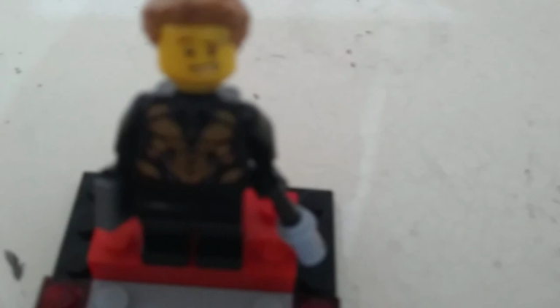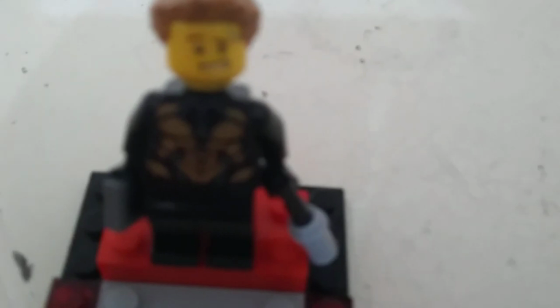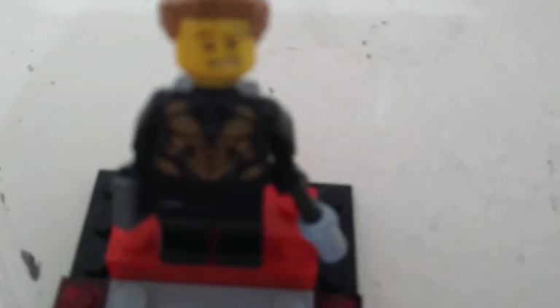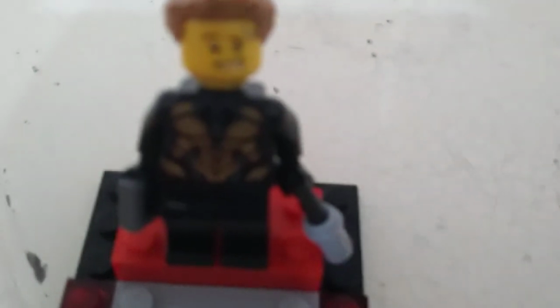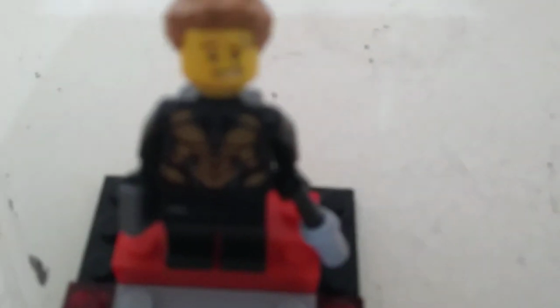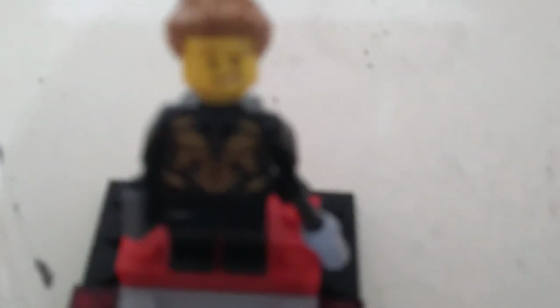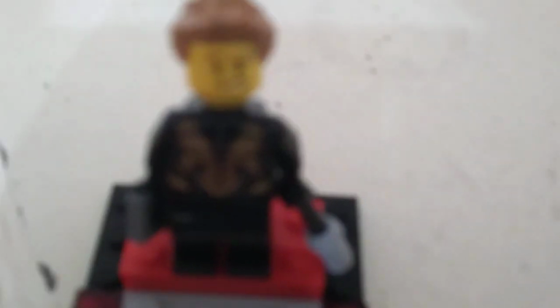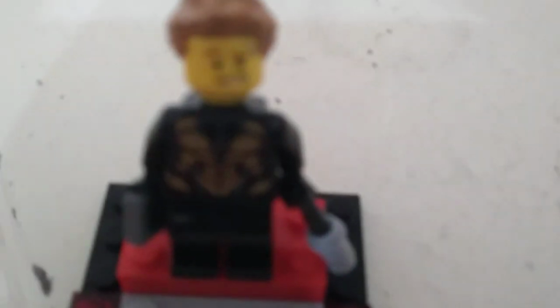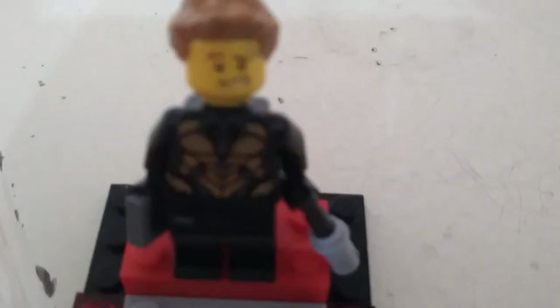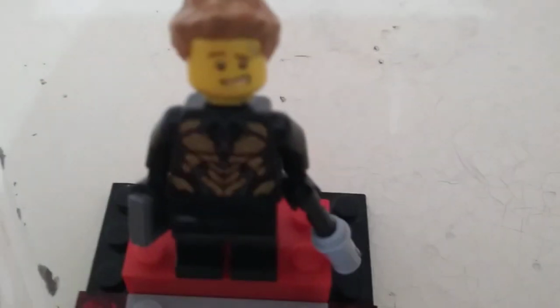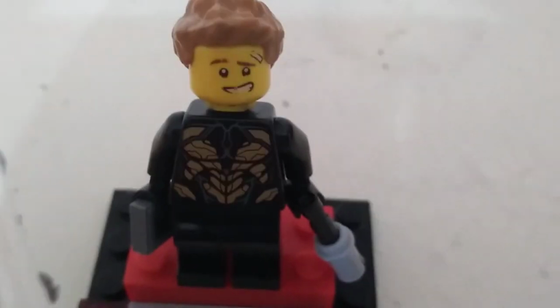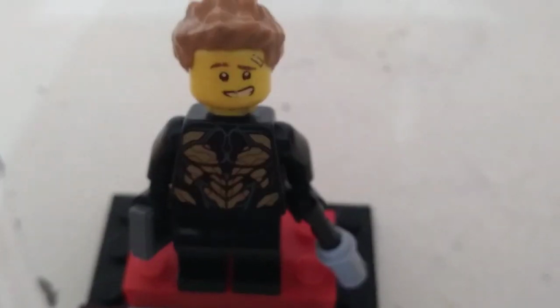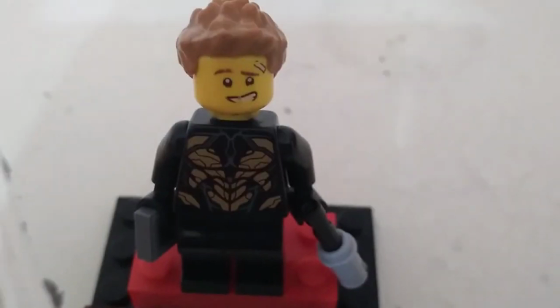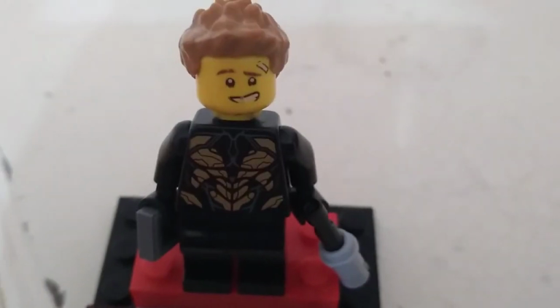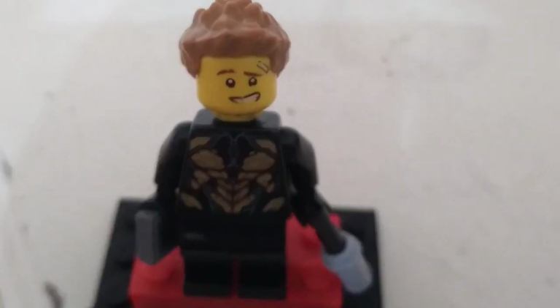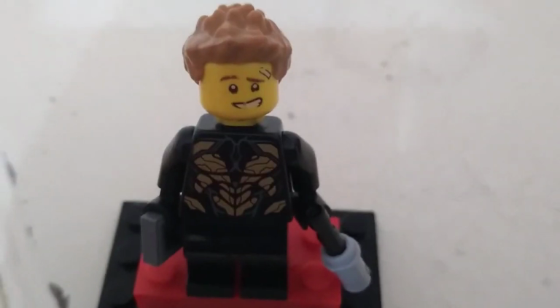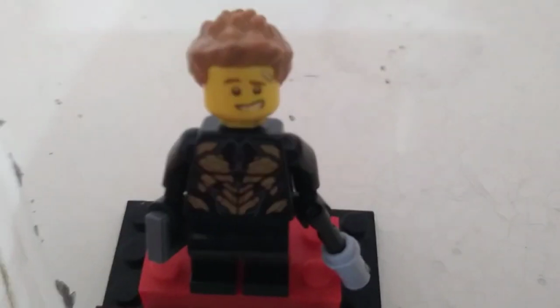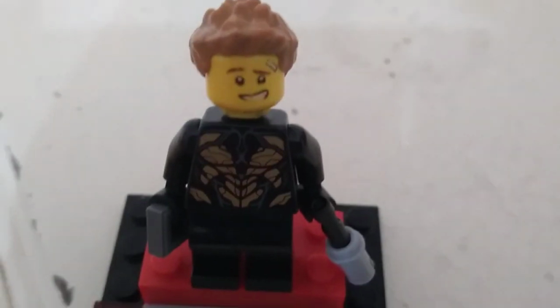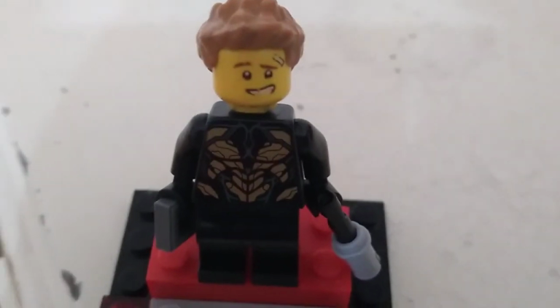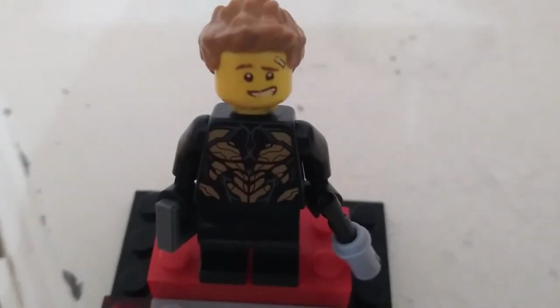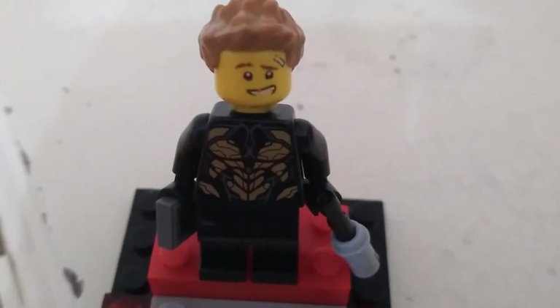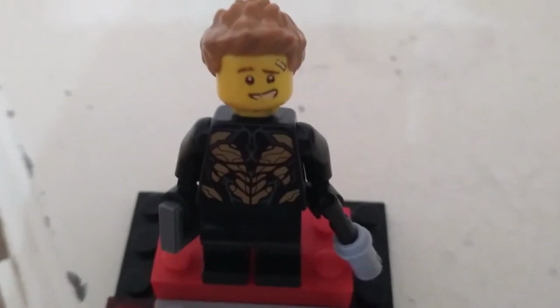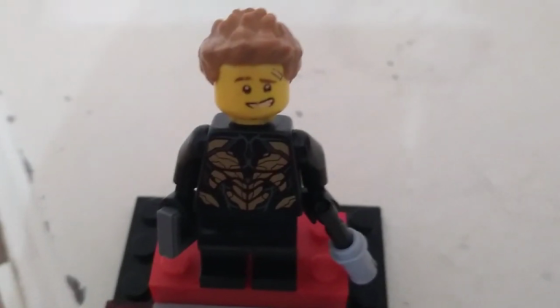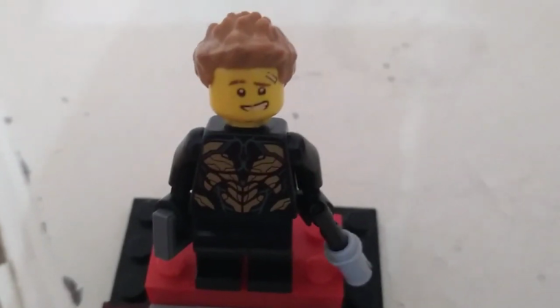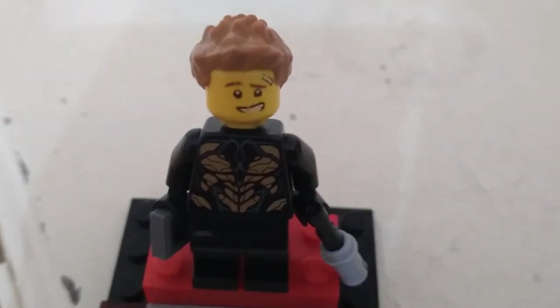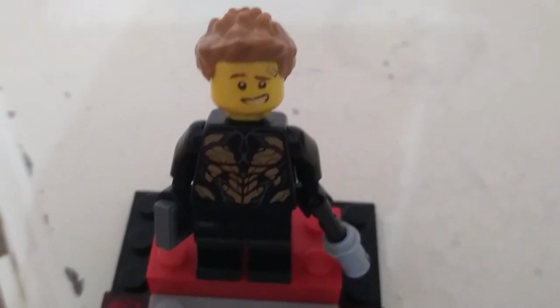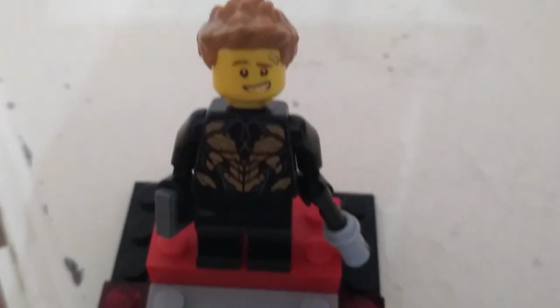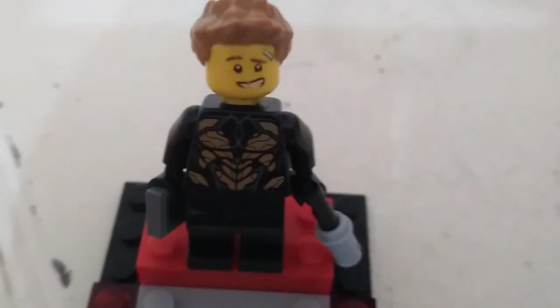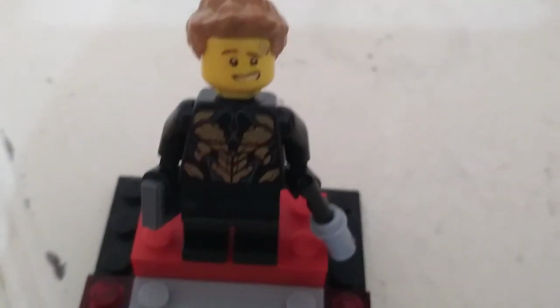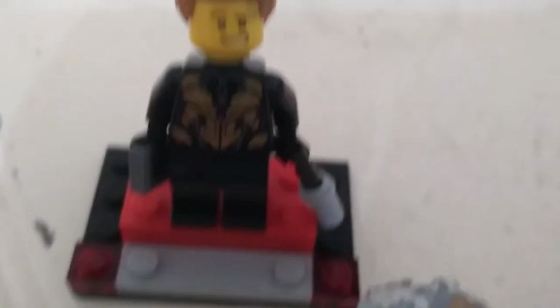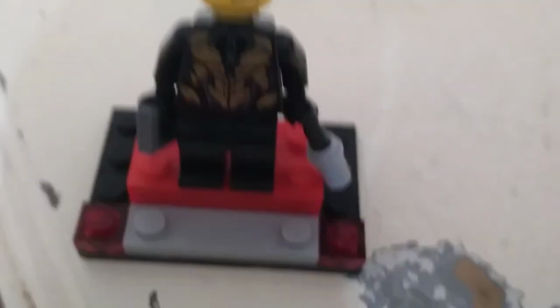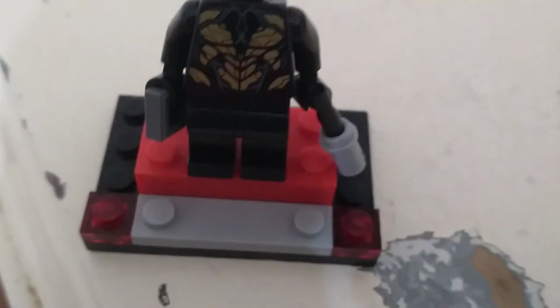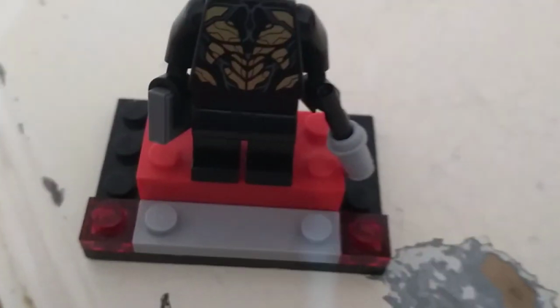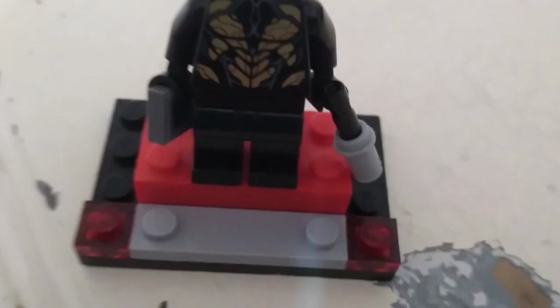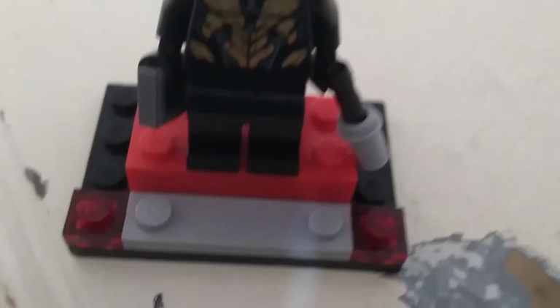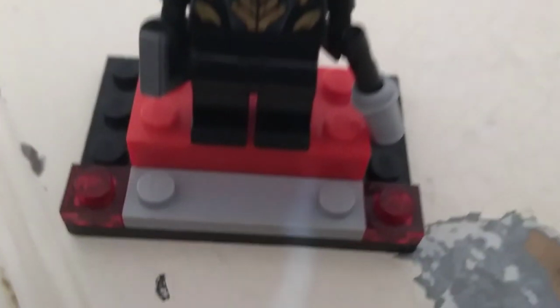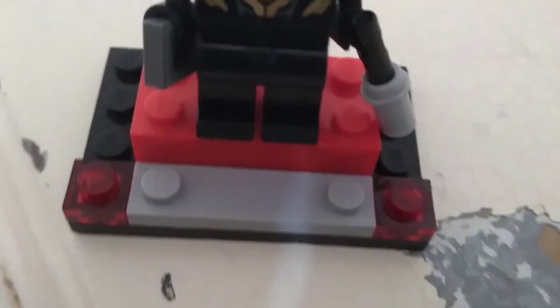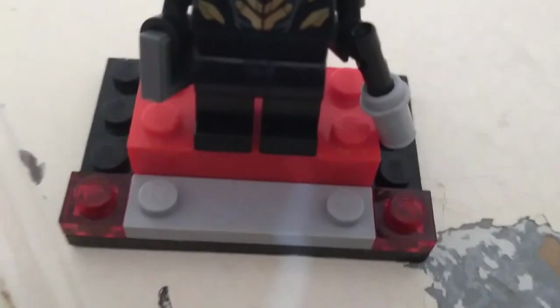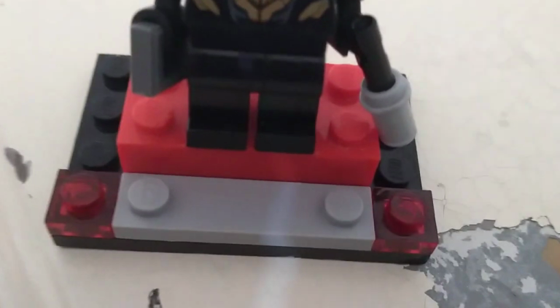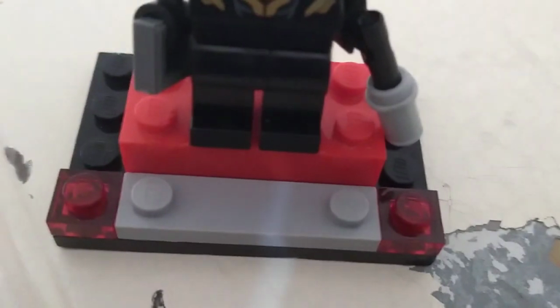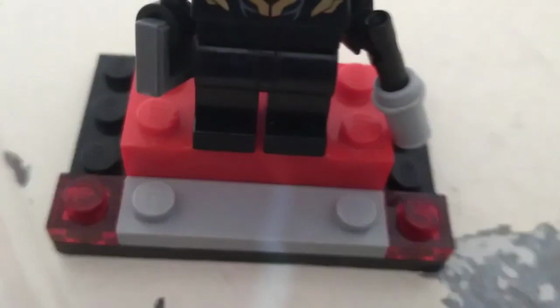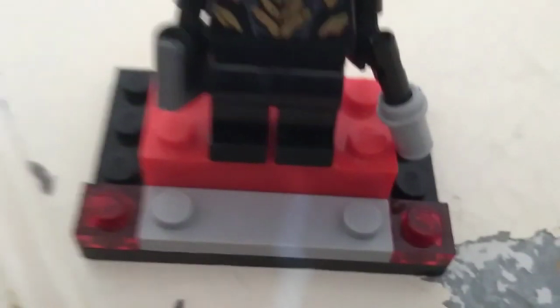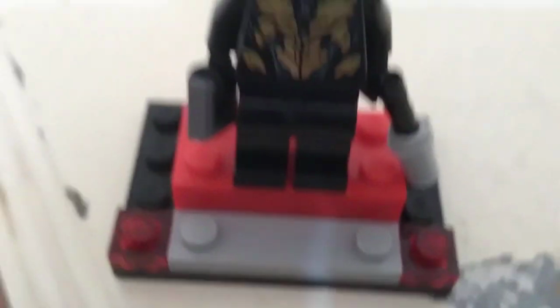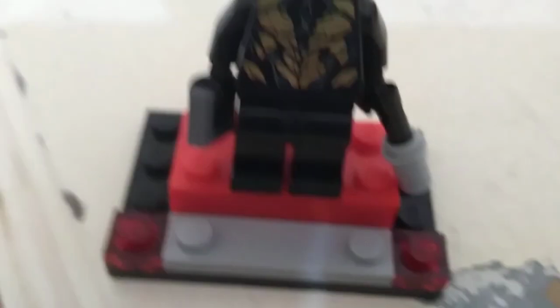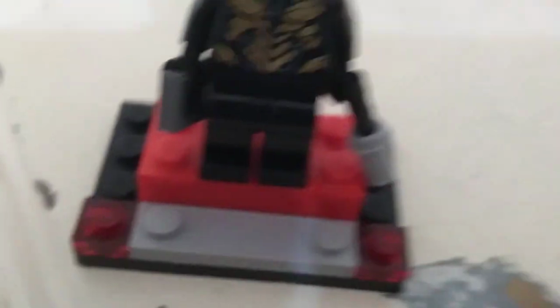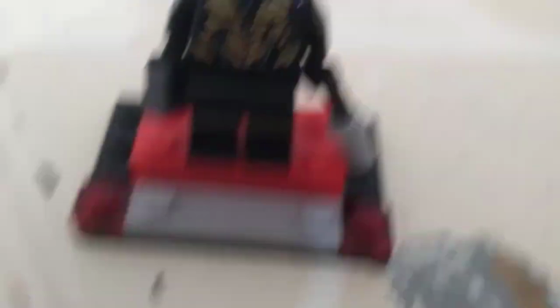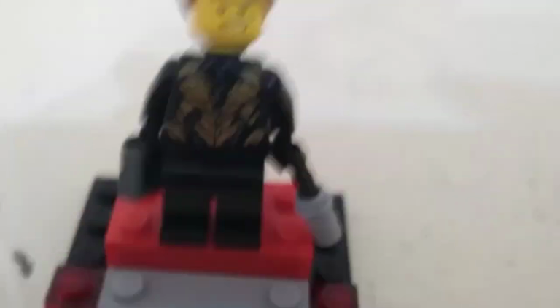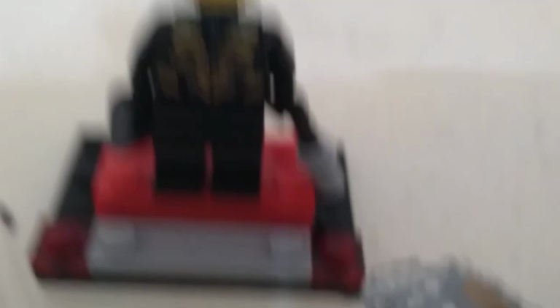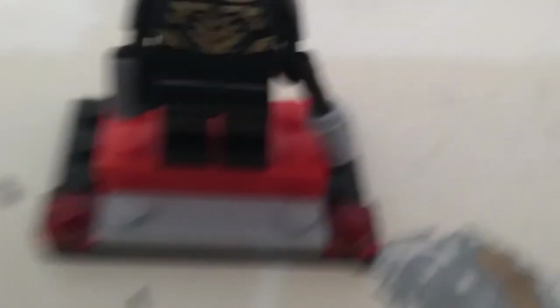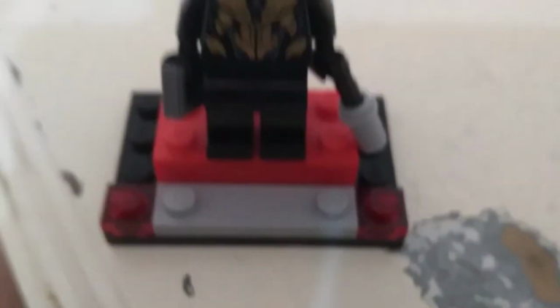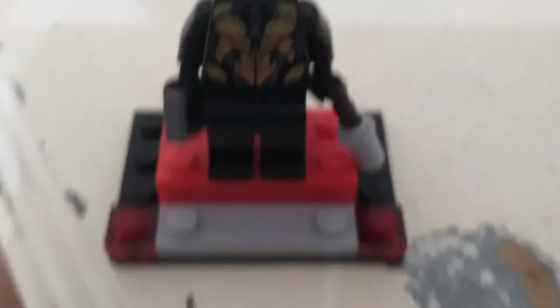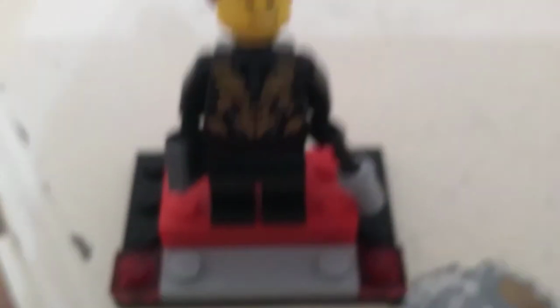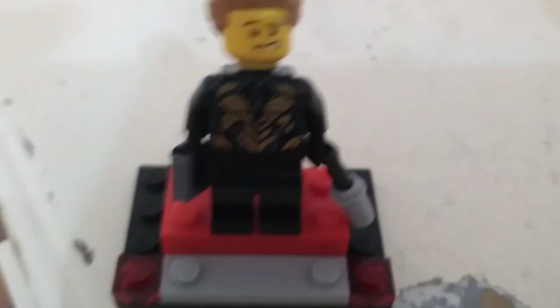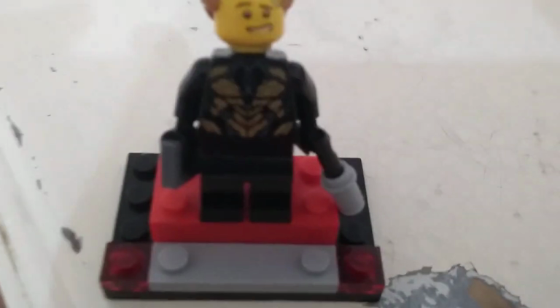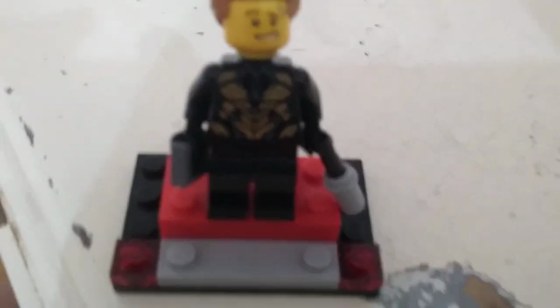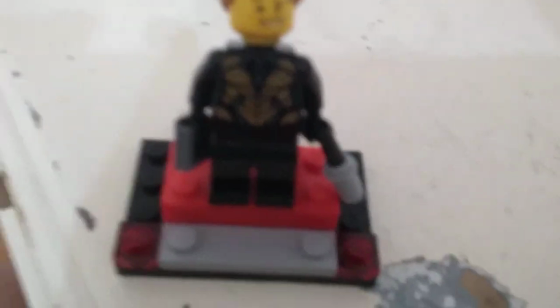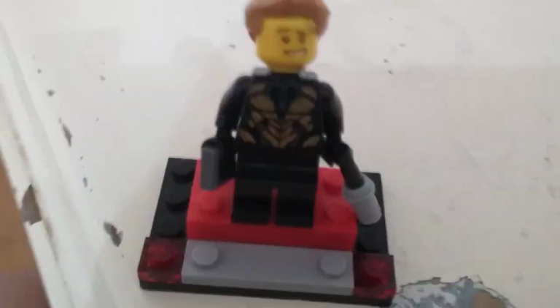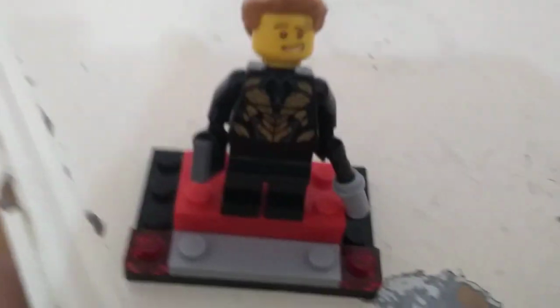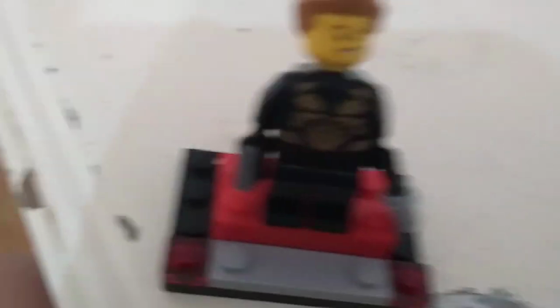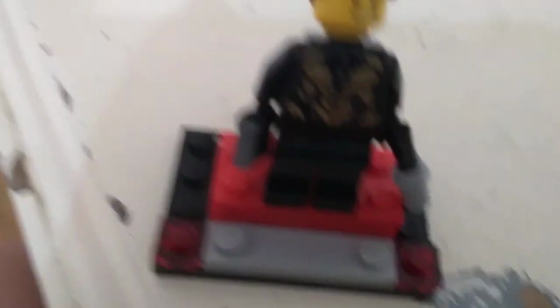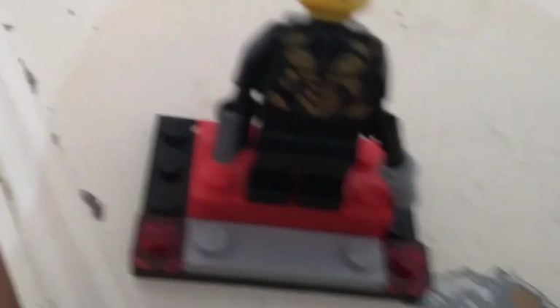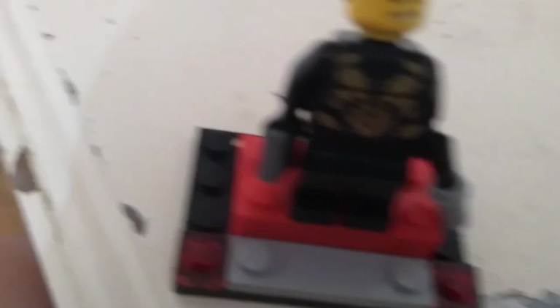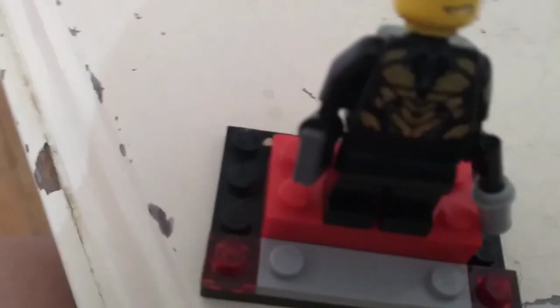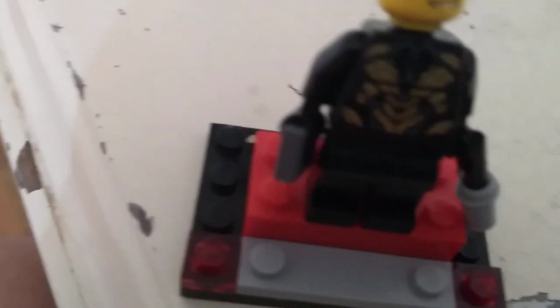Hey guys, this is migoku lego. So how to build a lego custom agent. So how to build this.